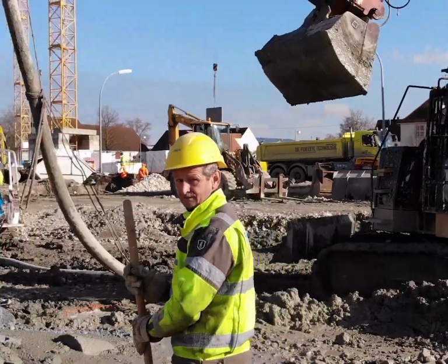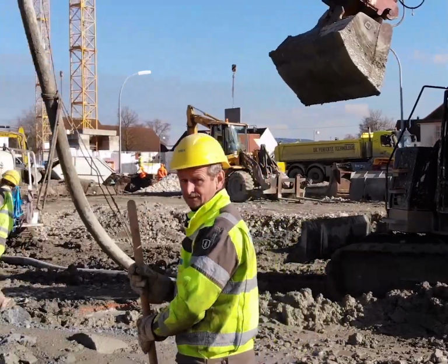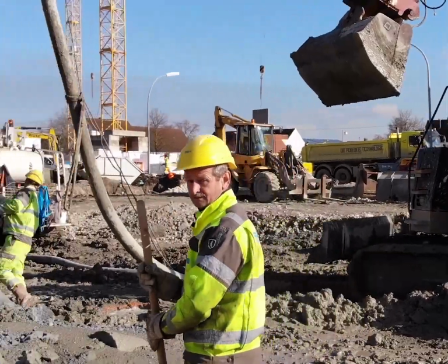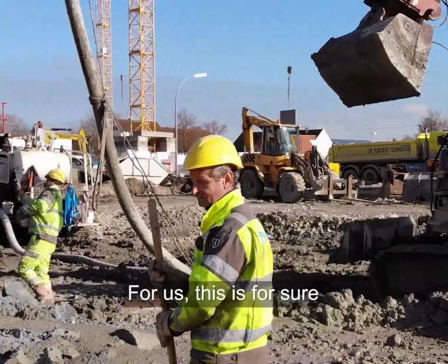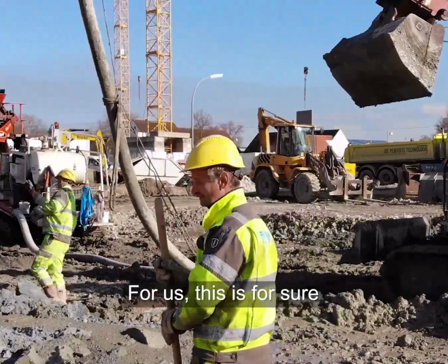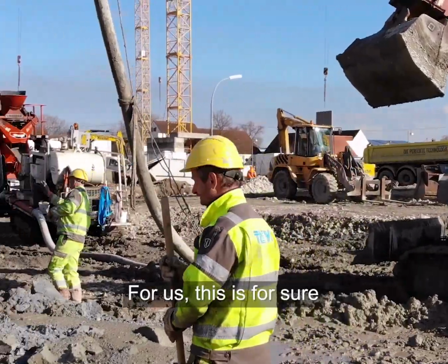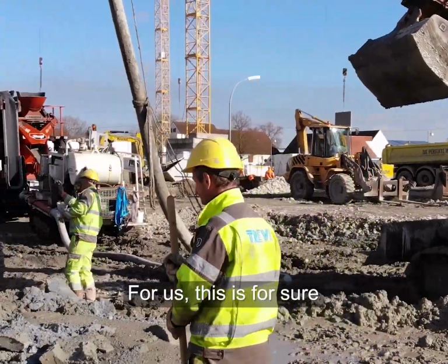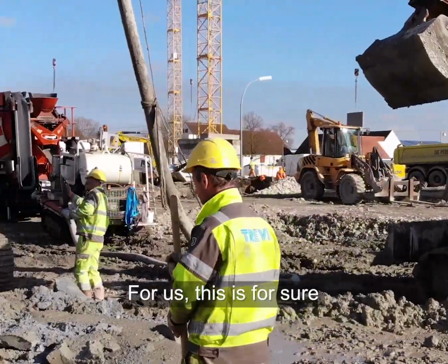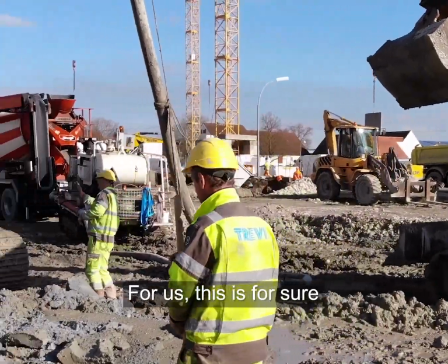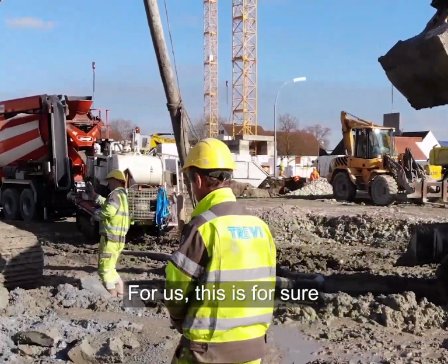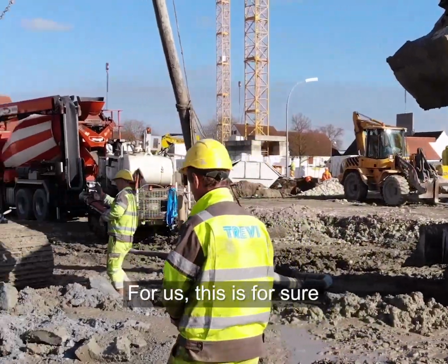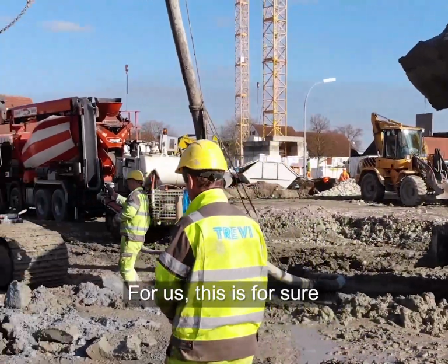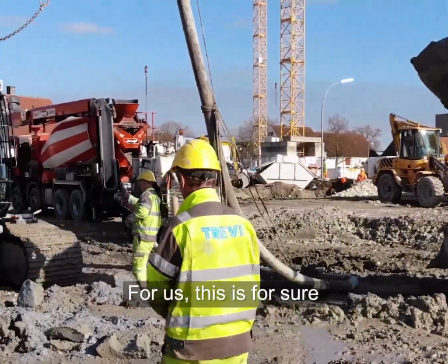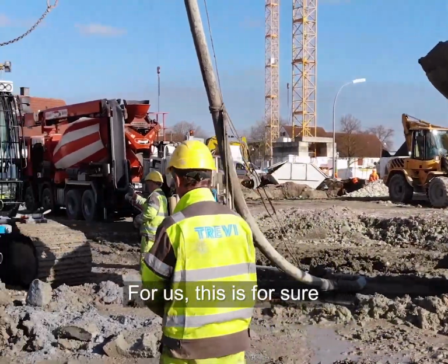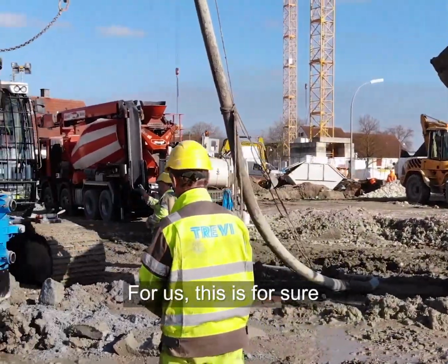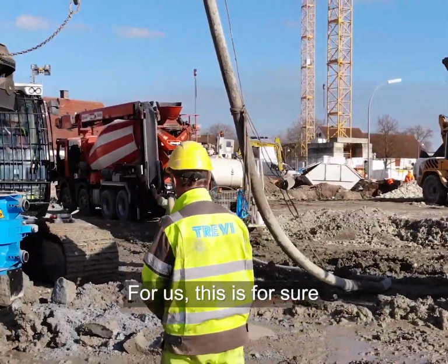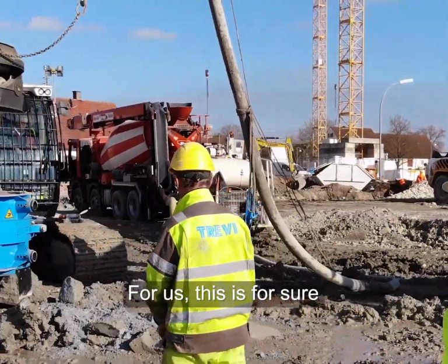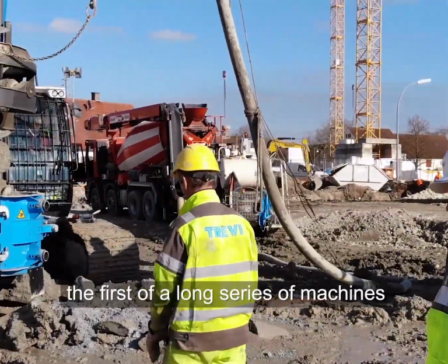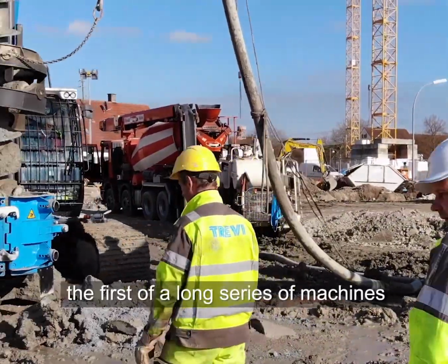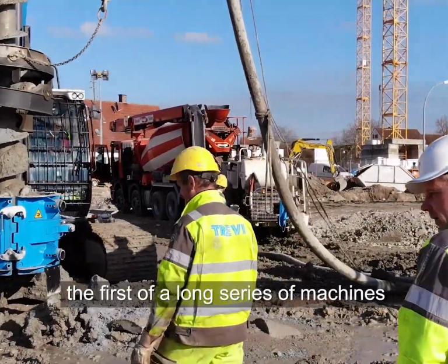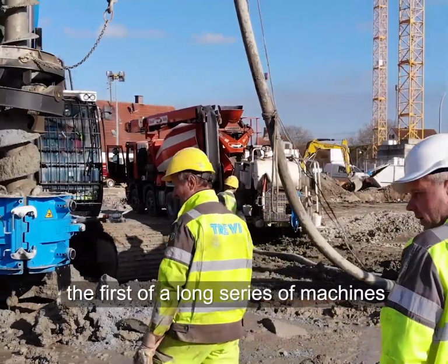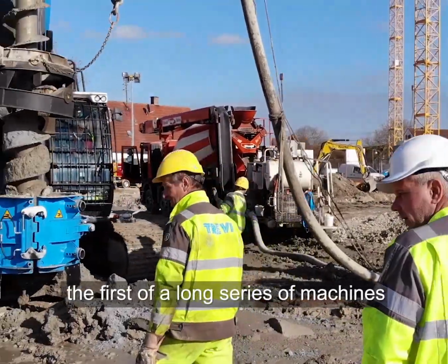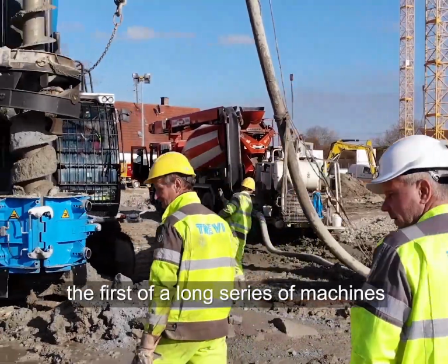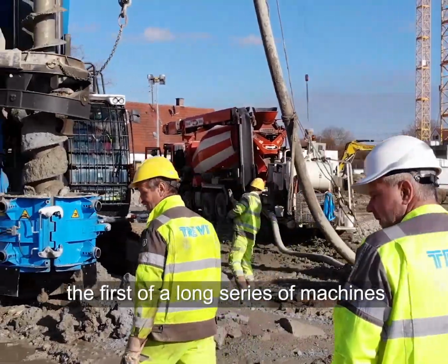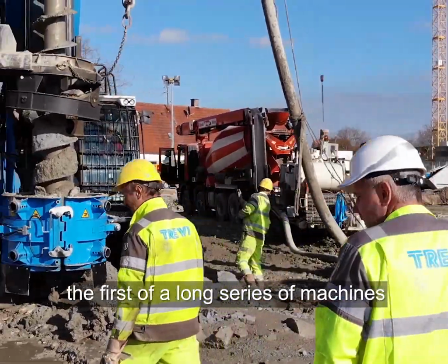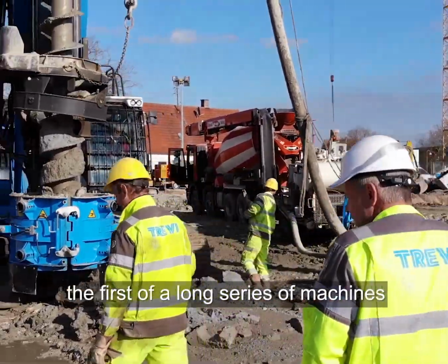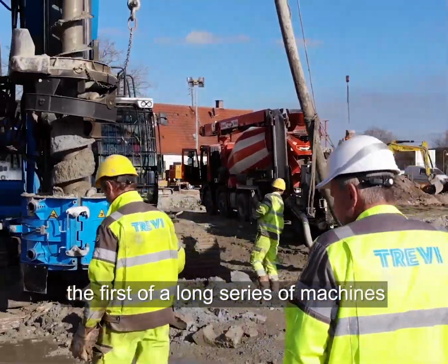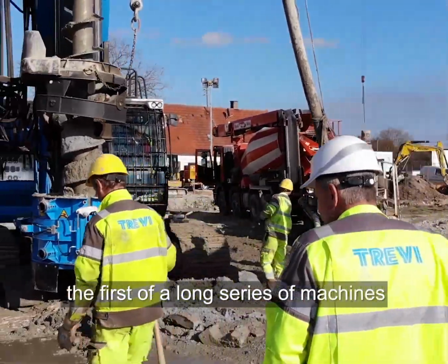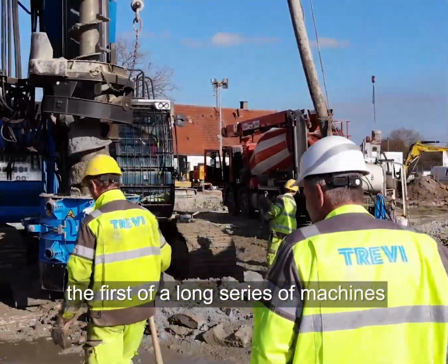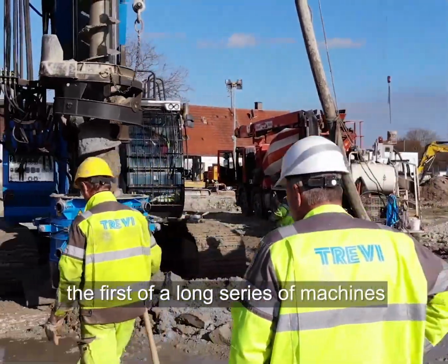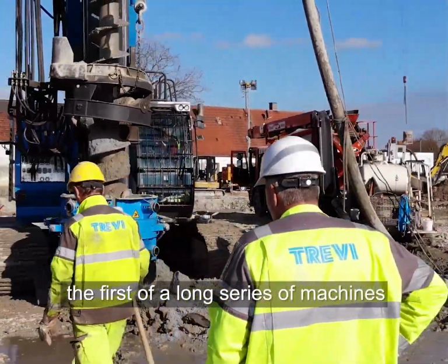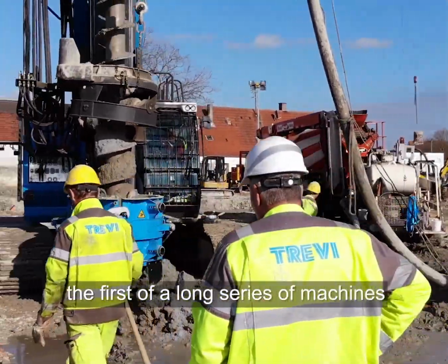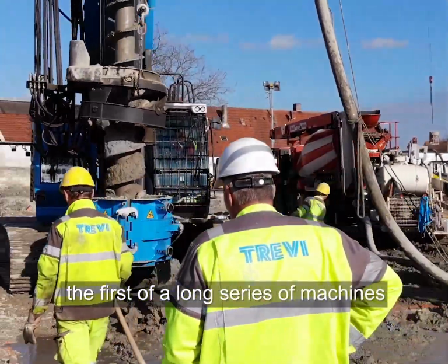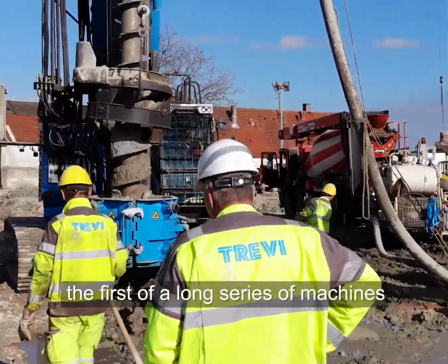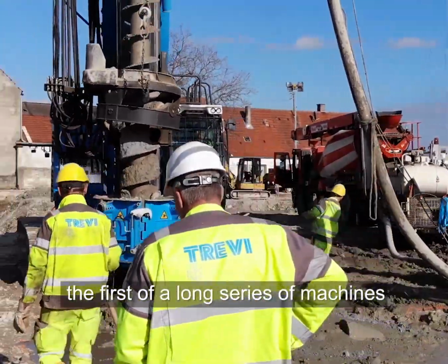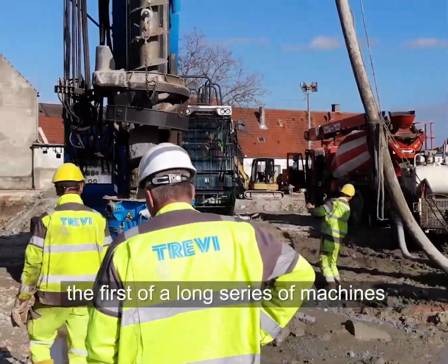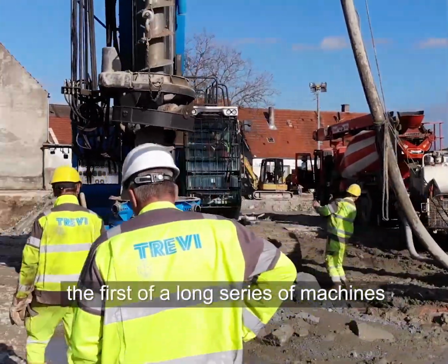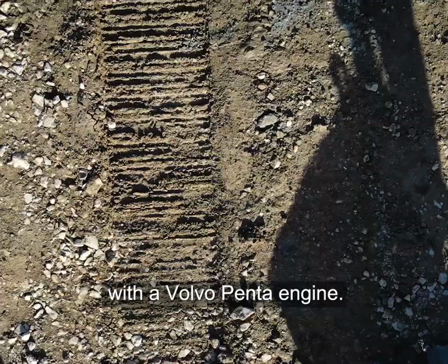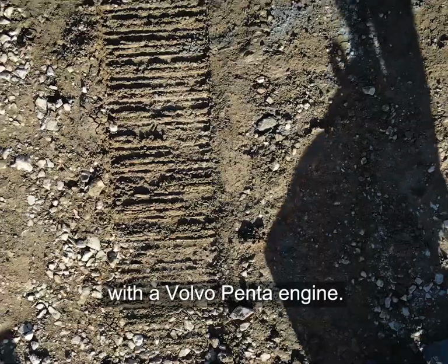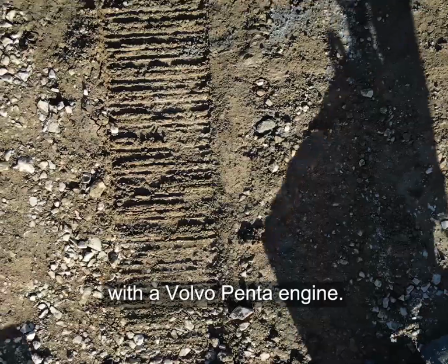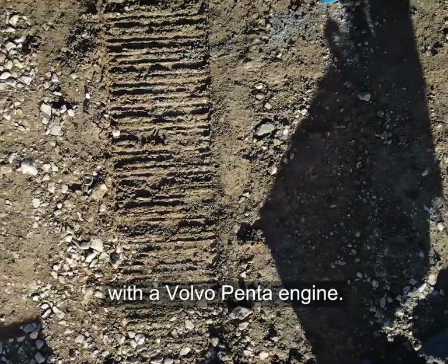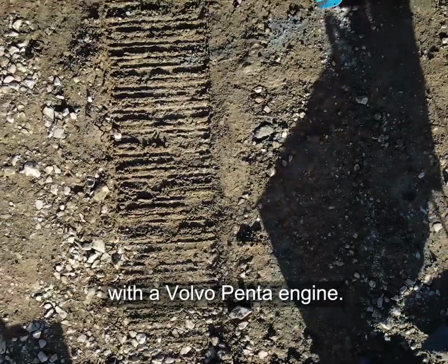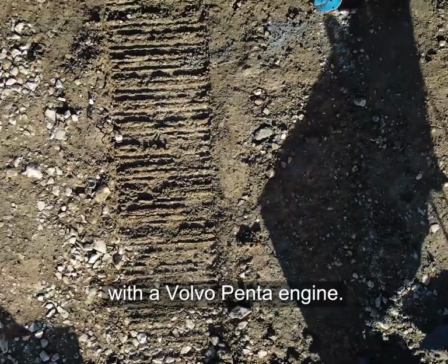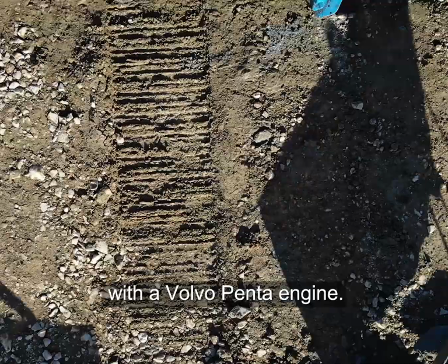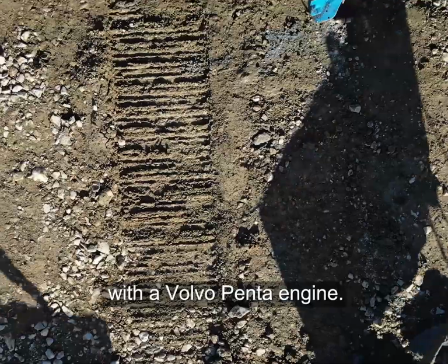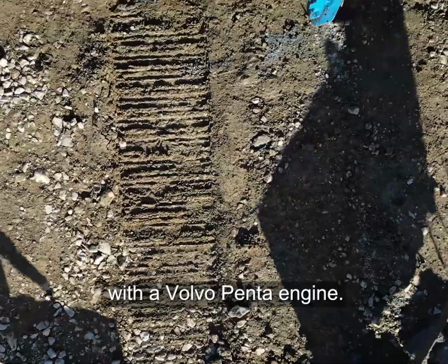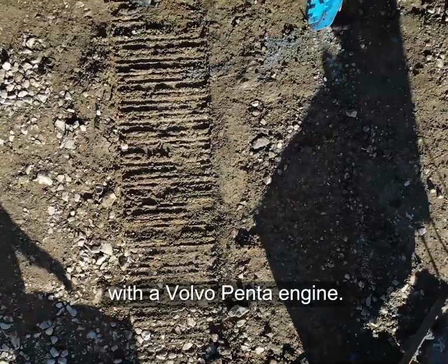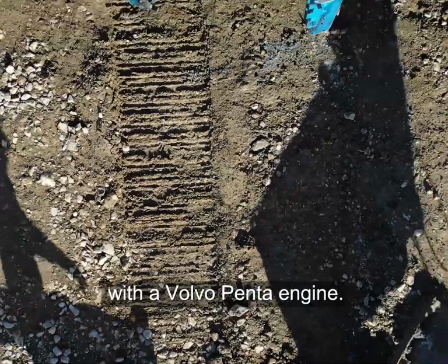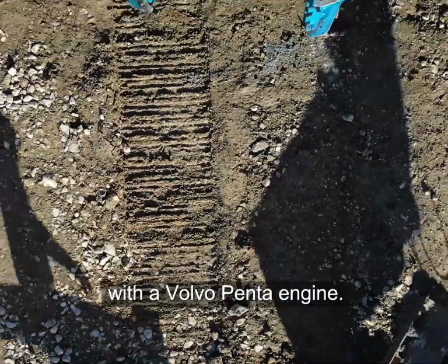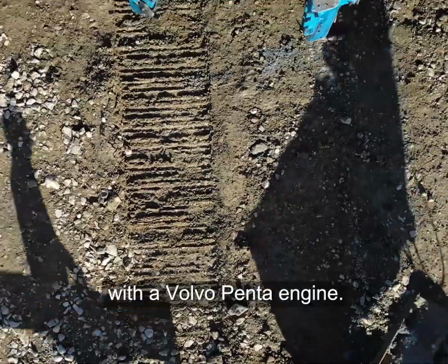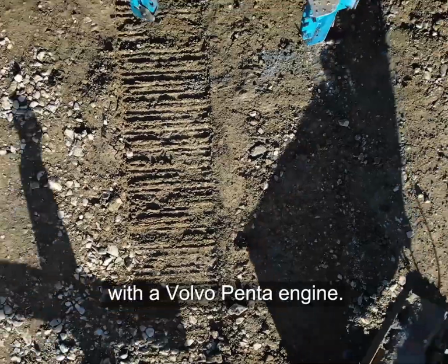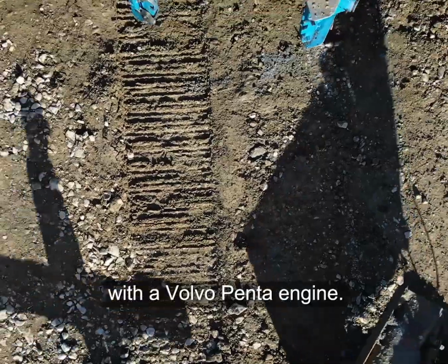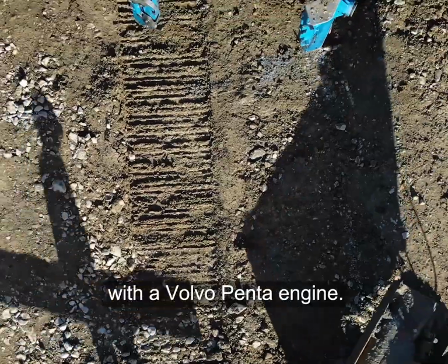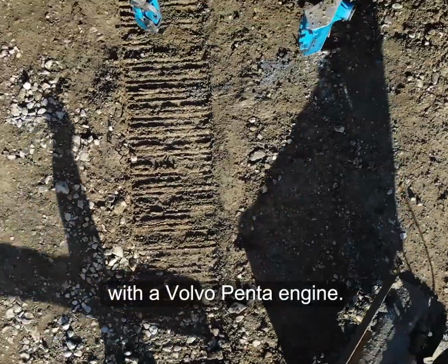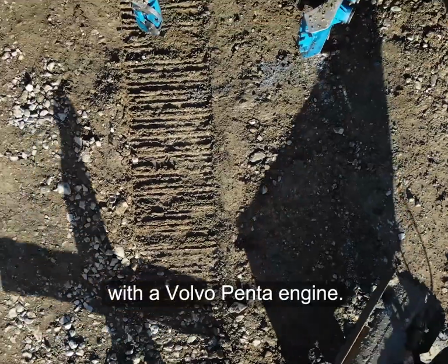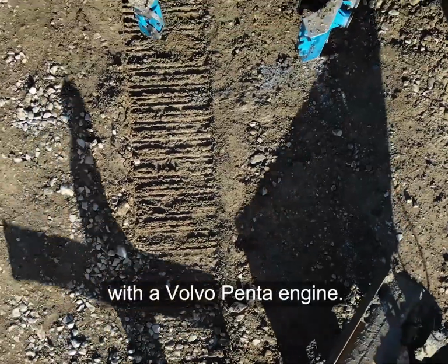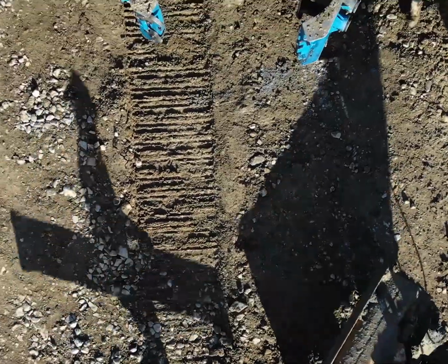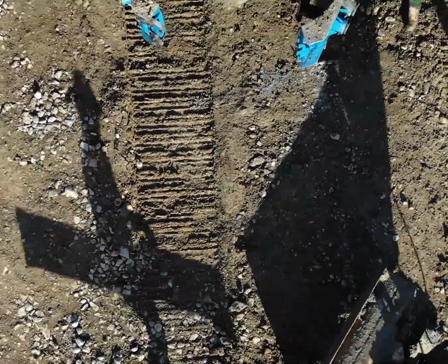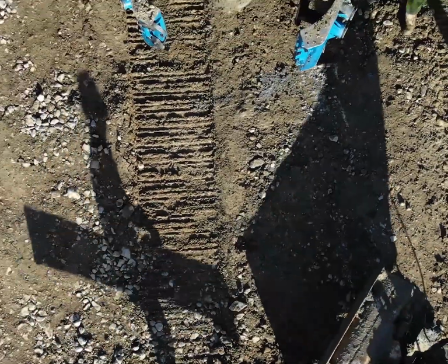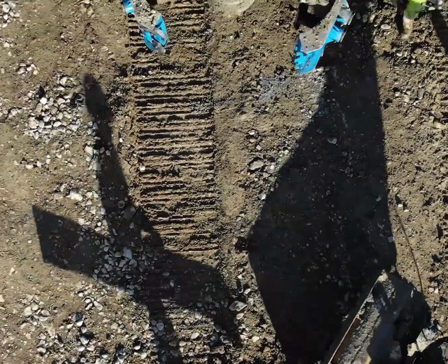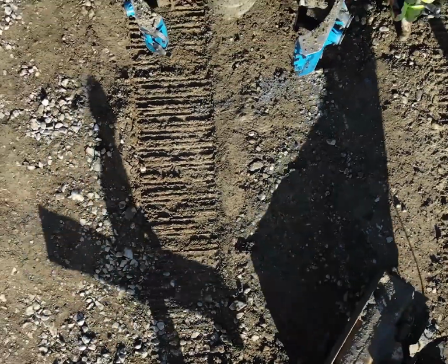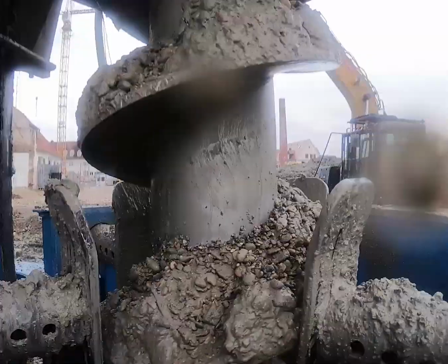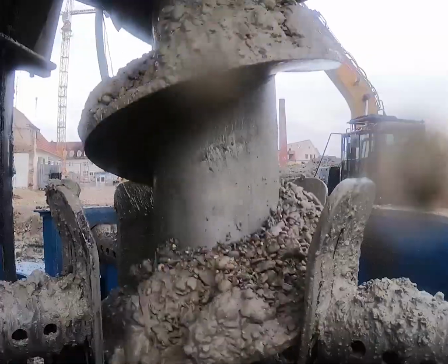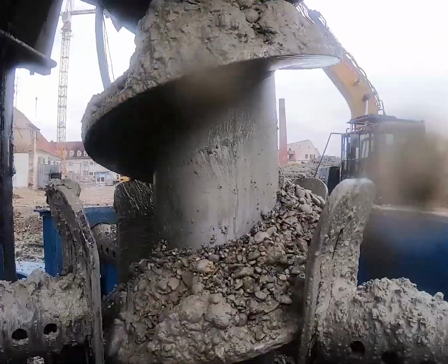For us, this is for sure the first of a long series of machines with a Volvo Penta engine.